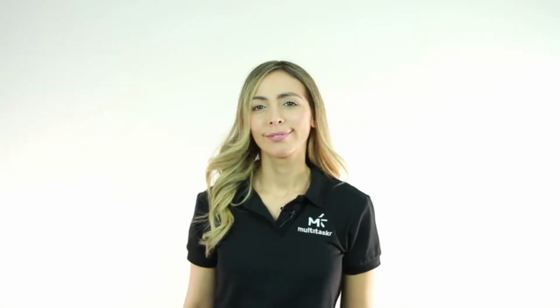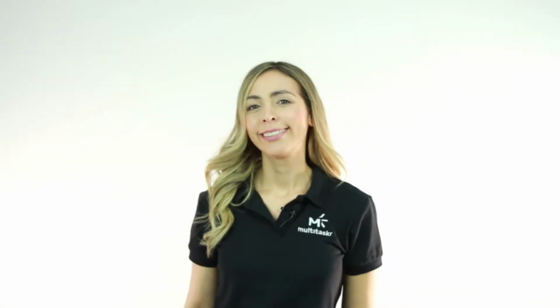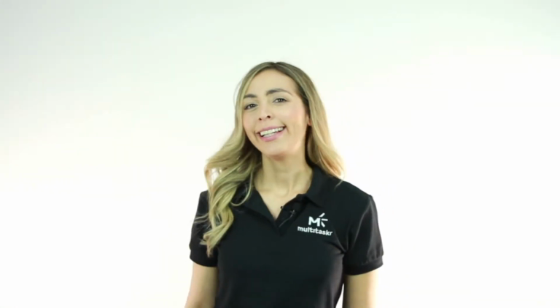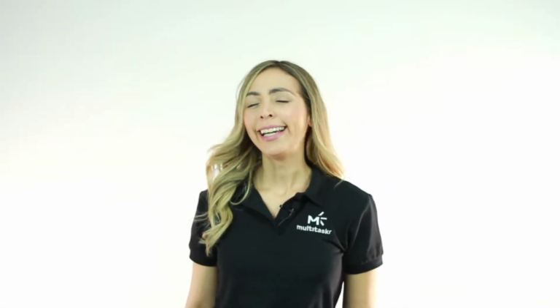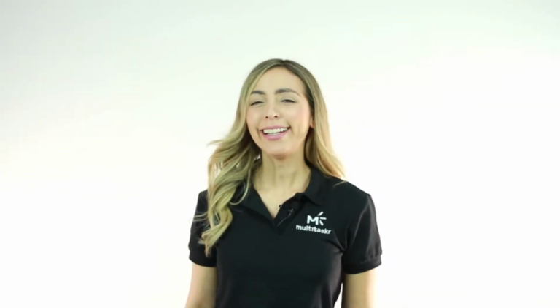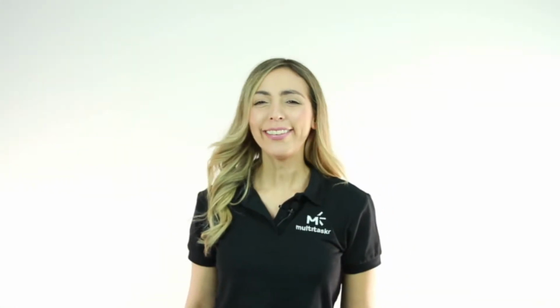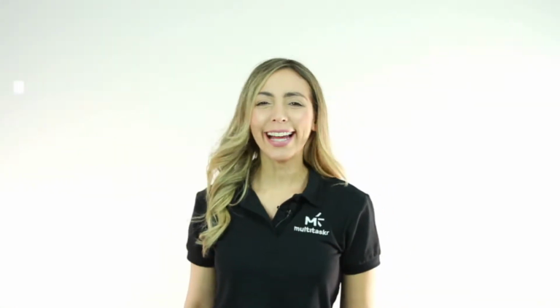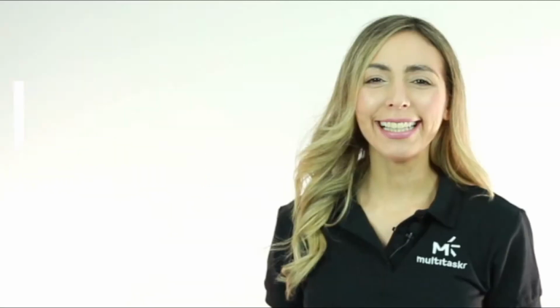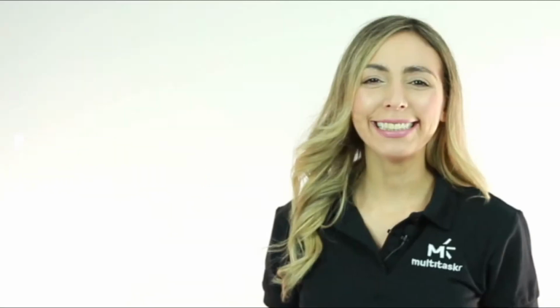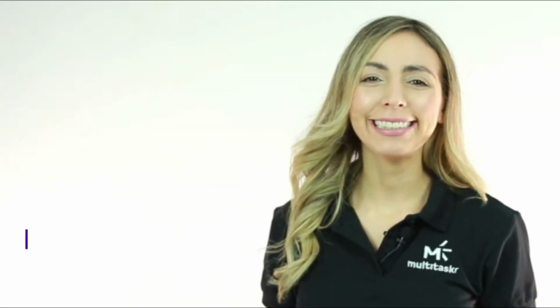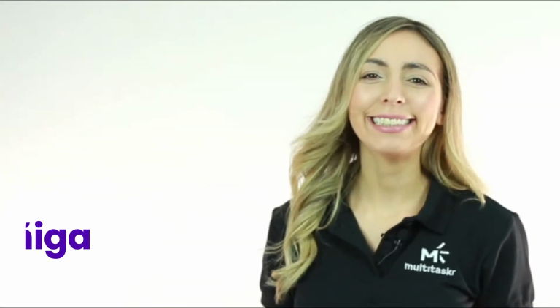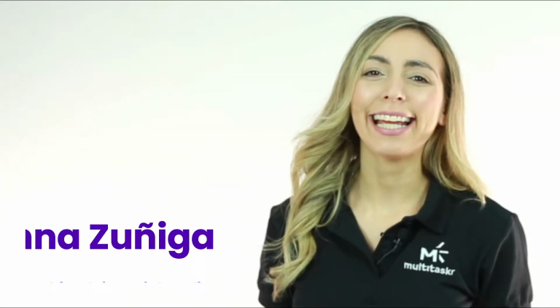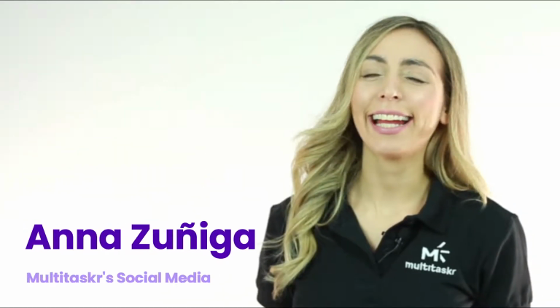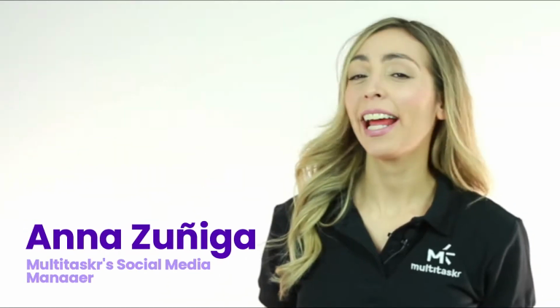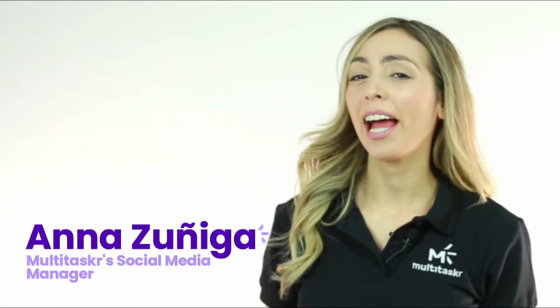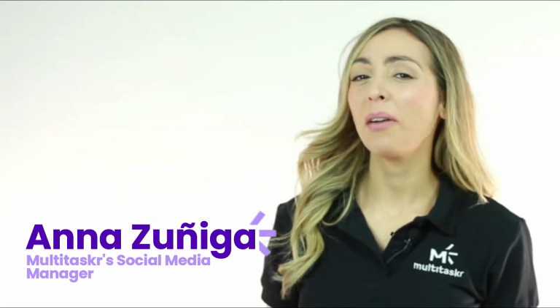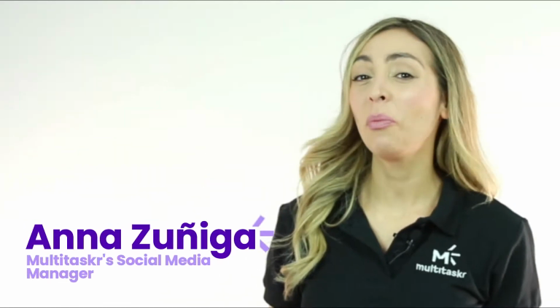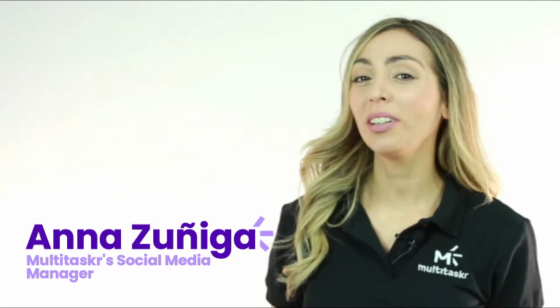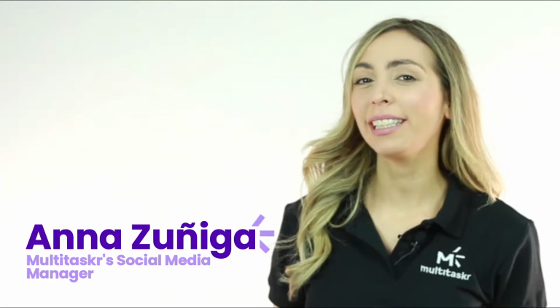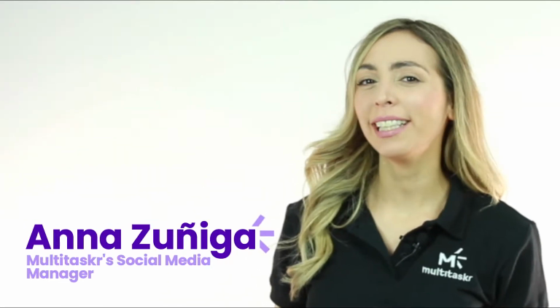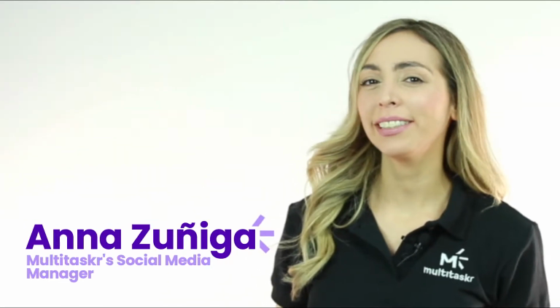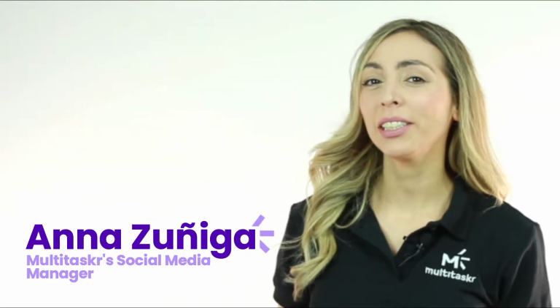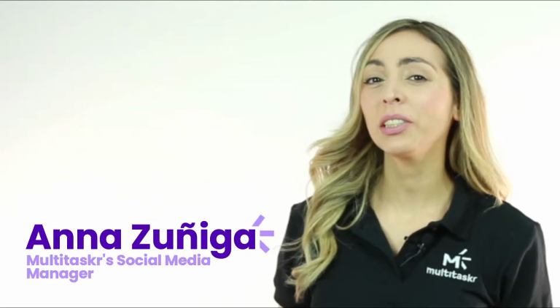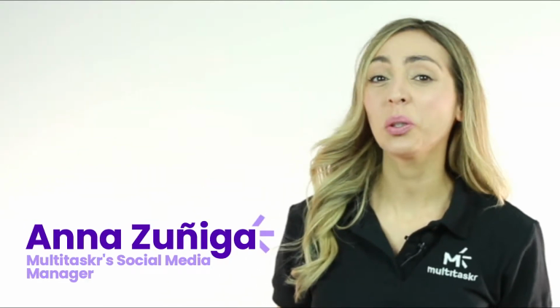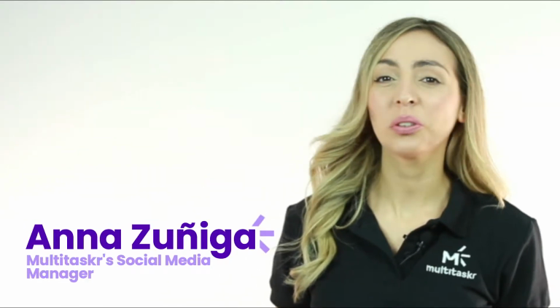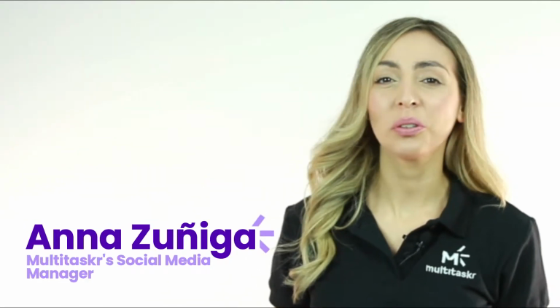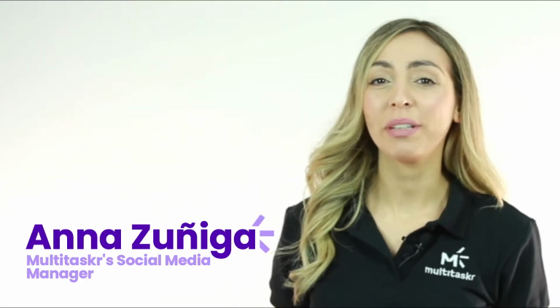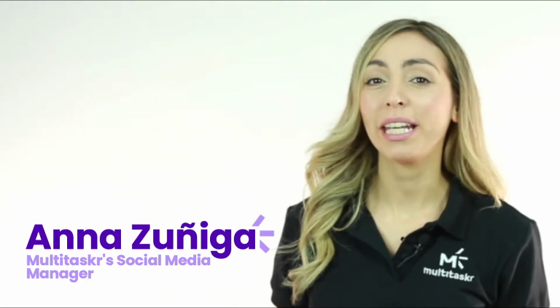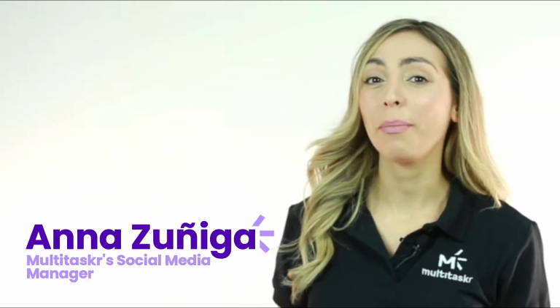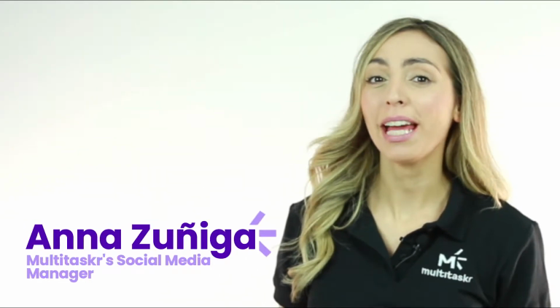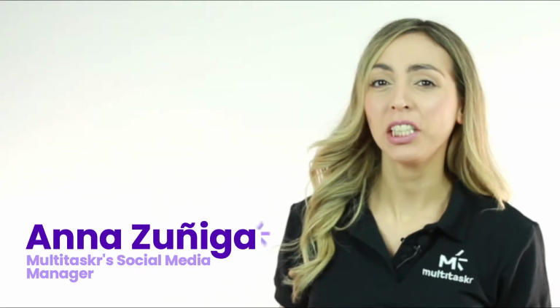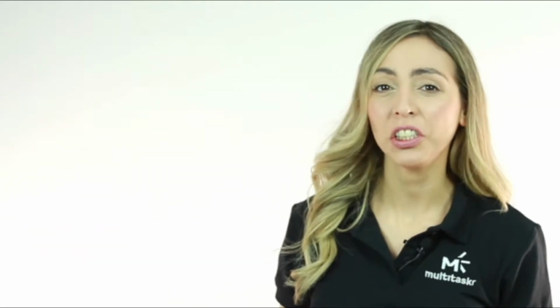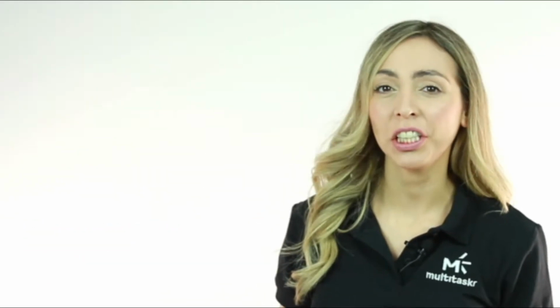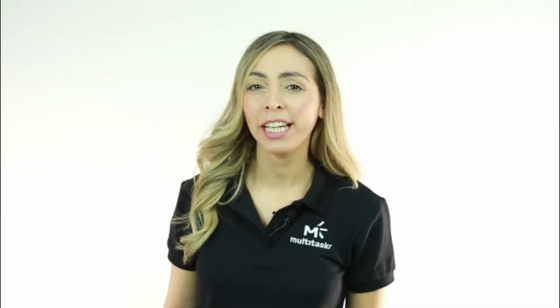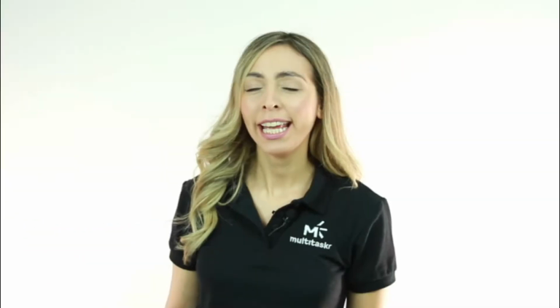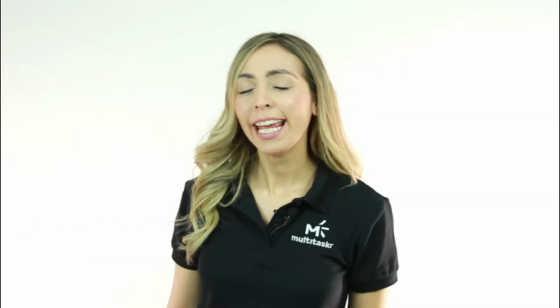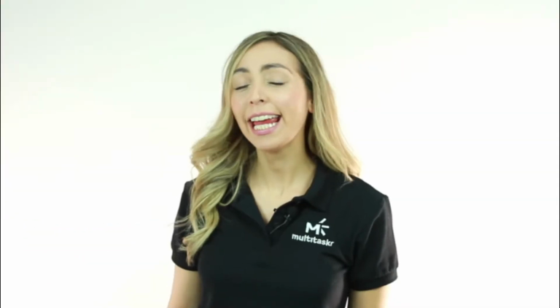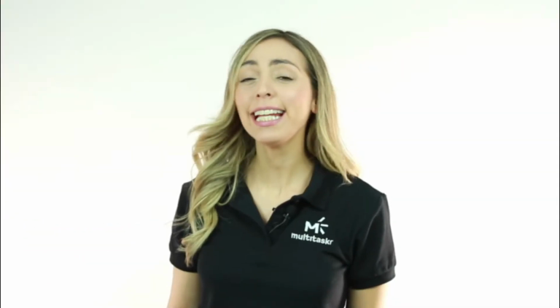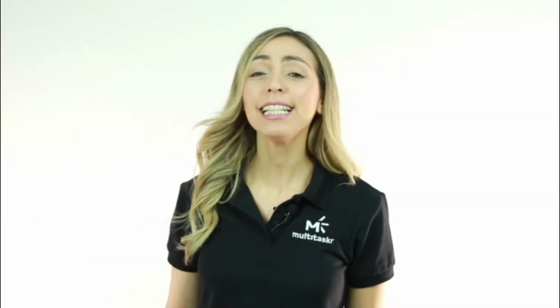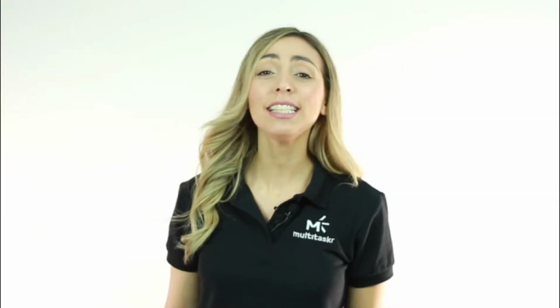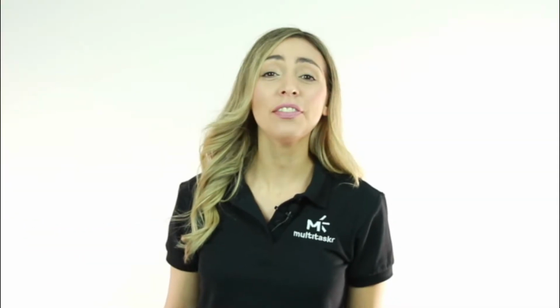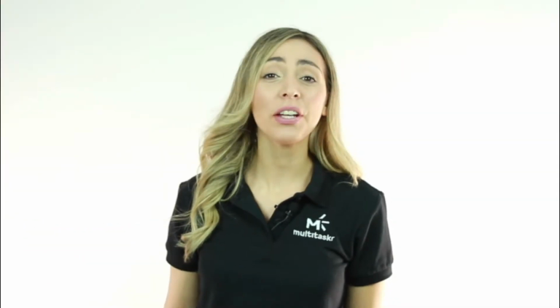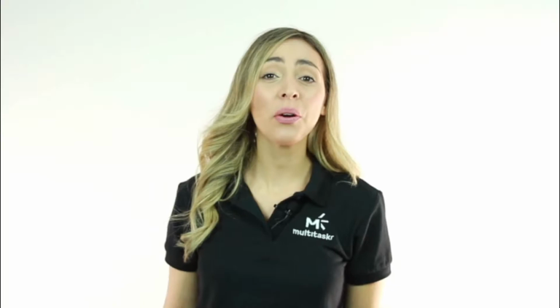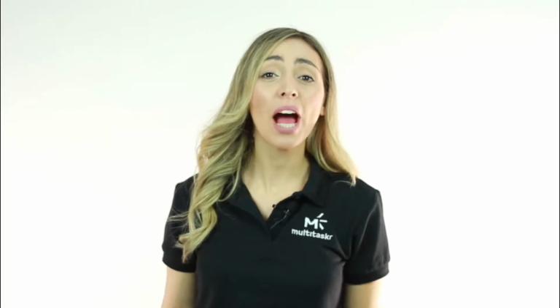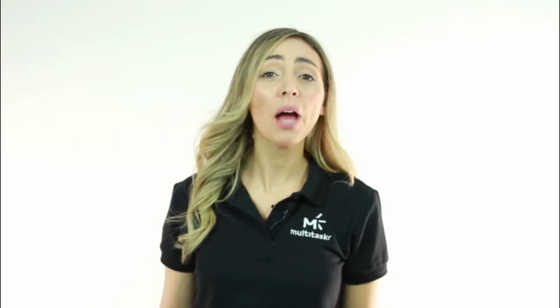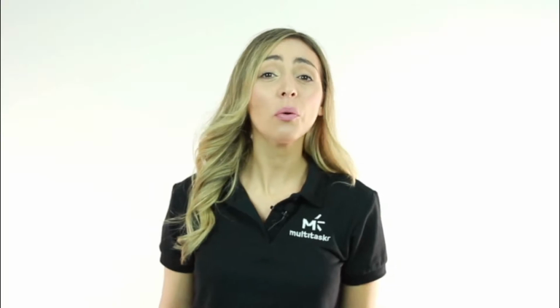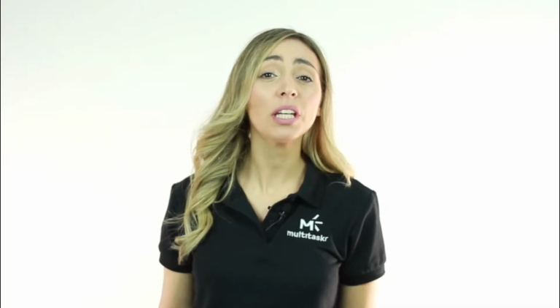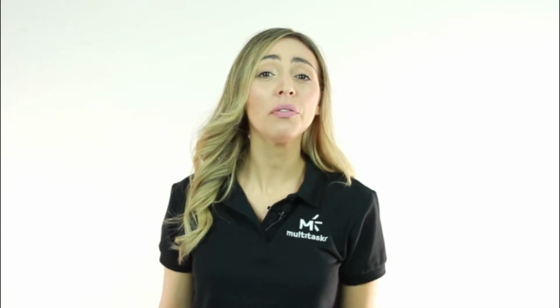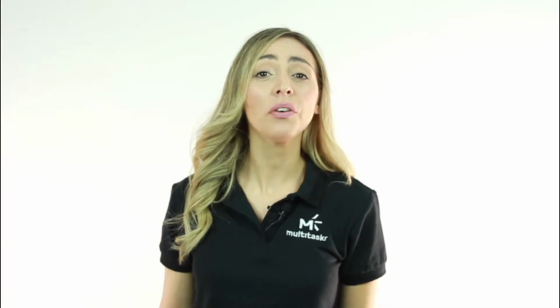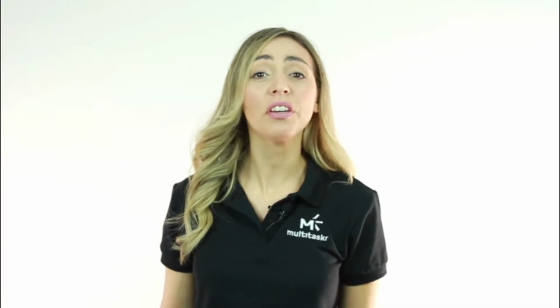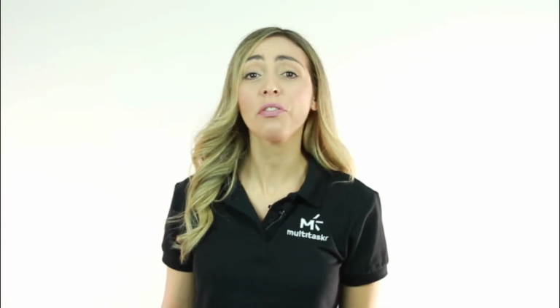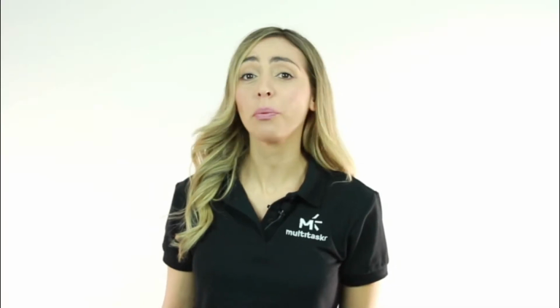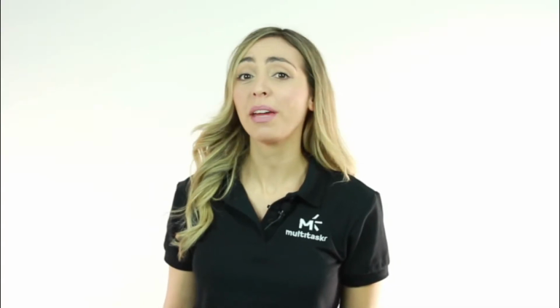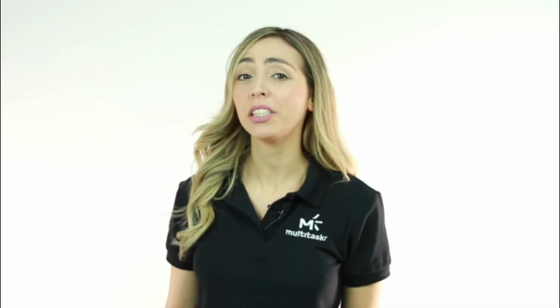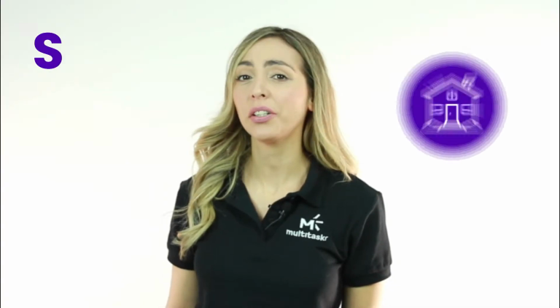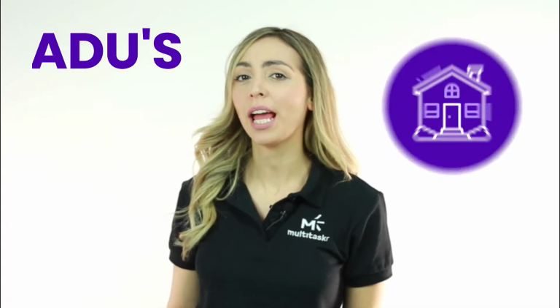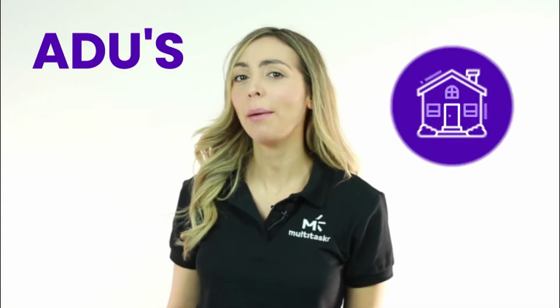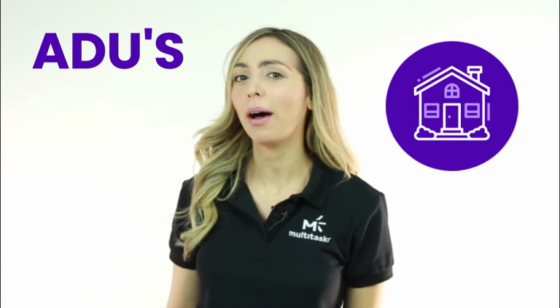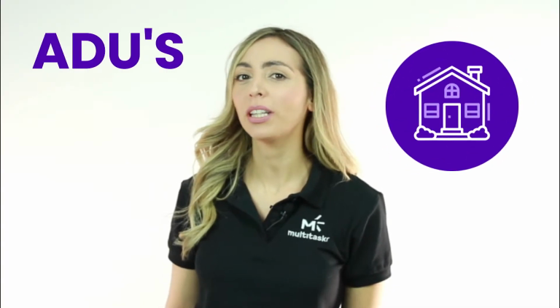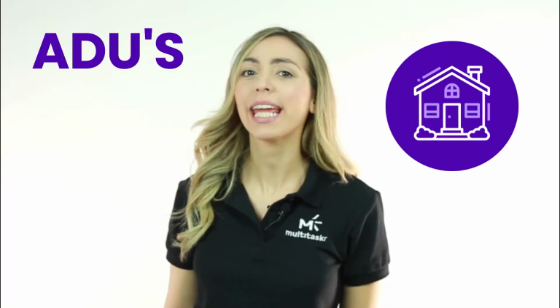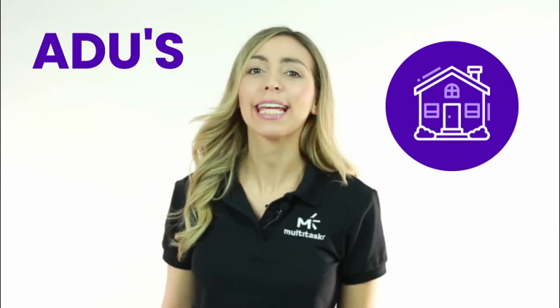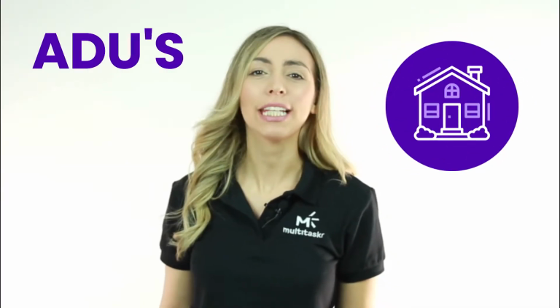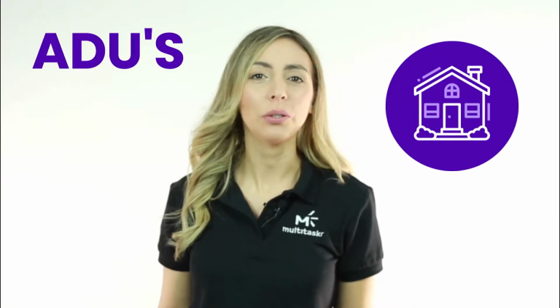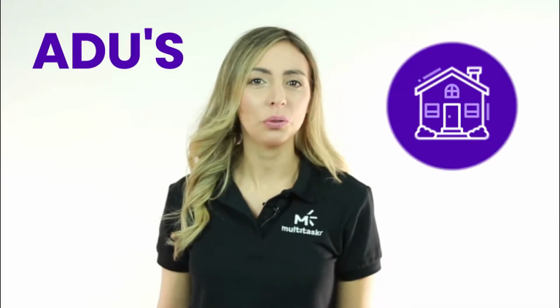Hello guys, this is Ana, I'm Multitasker's Social Media Manager, and in this video I will give you information about ADUs.